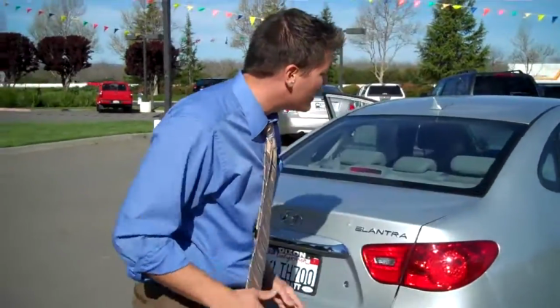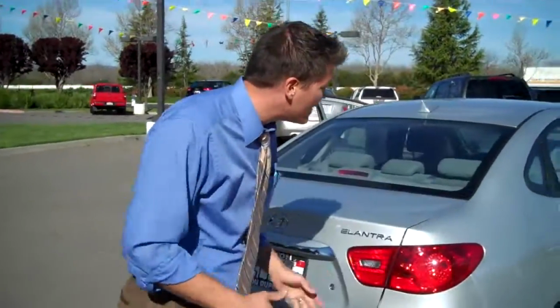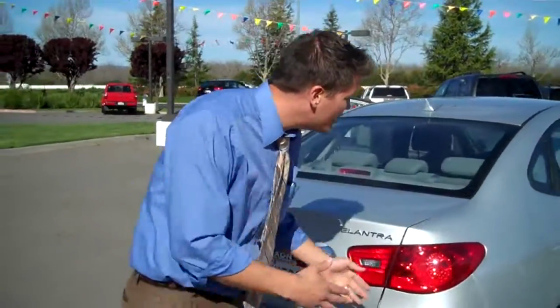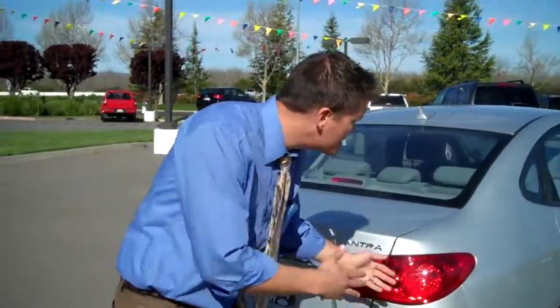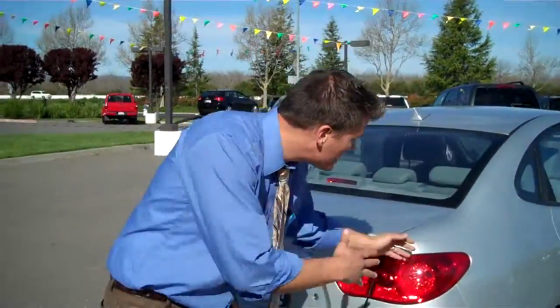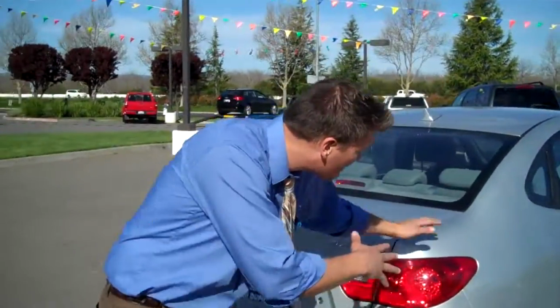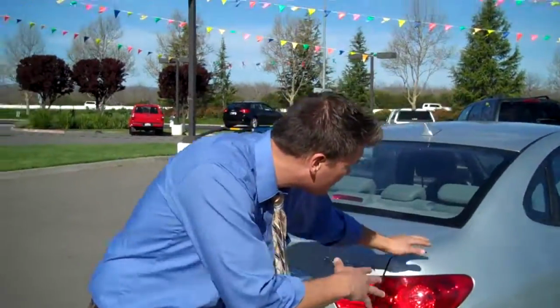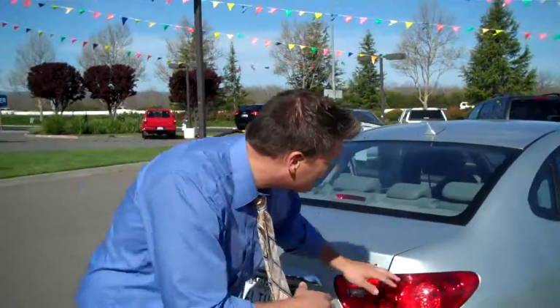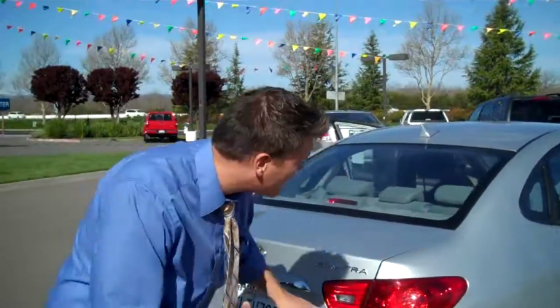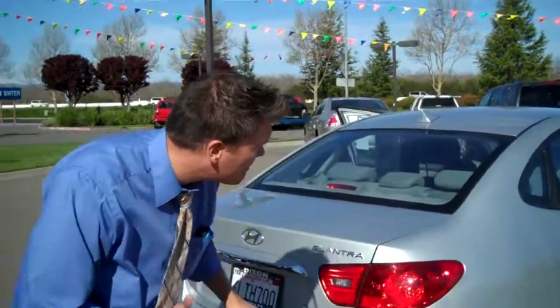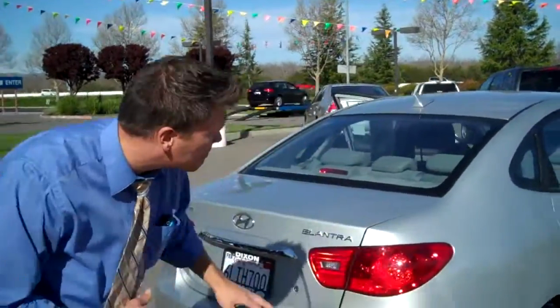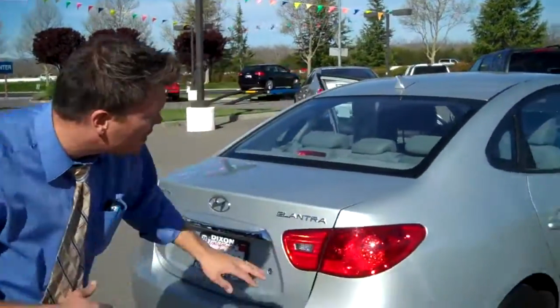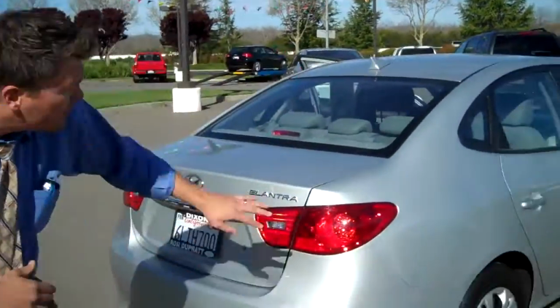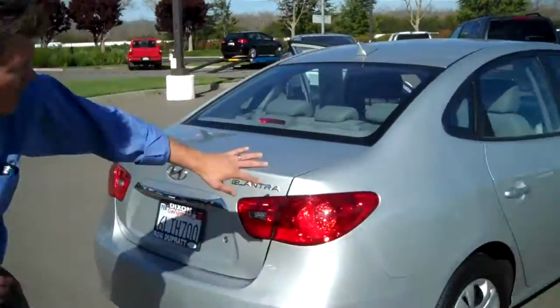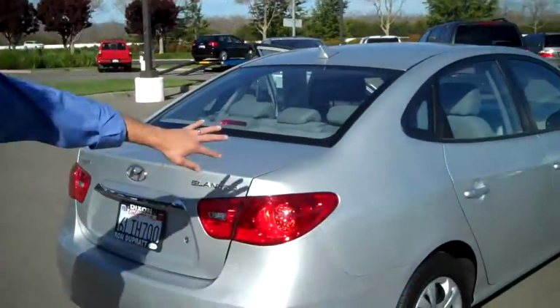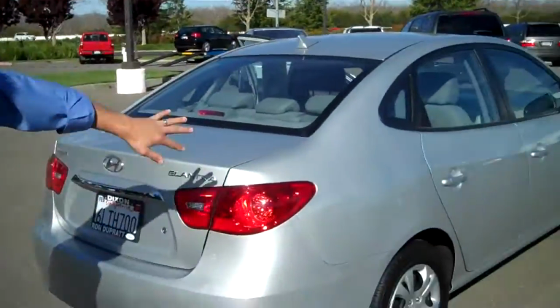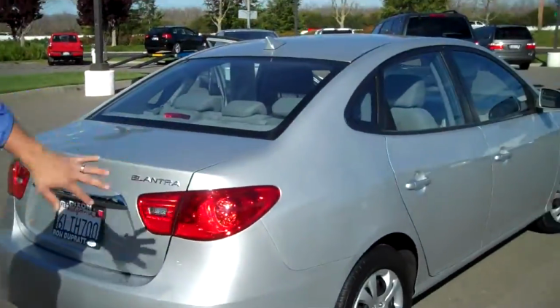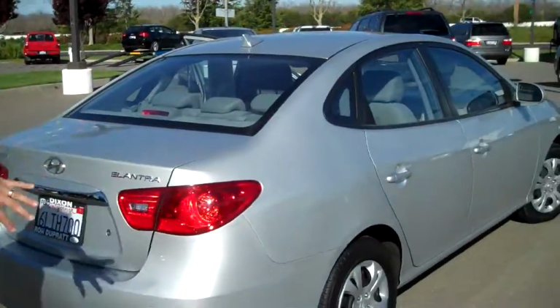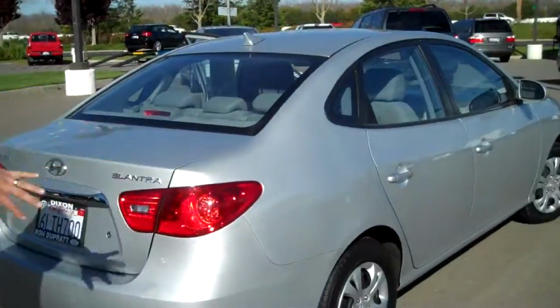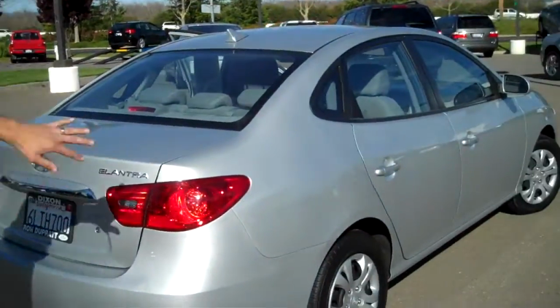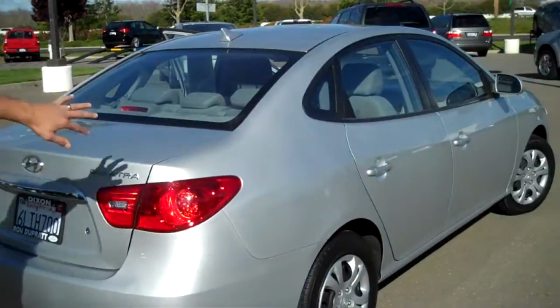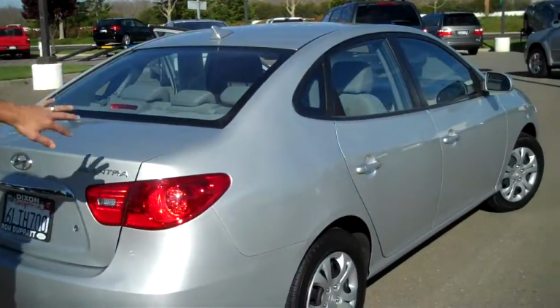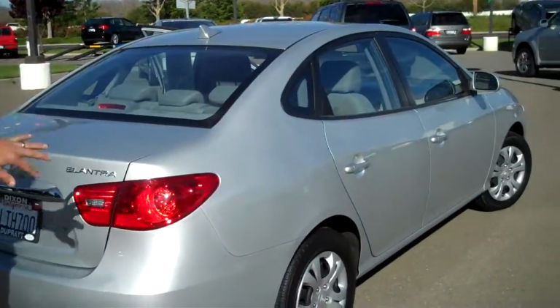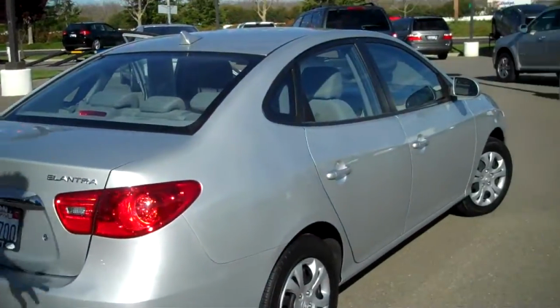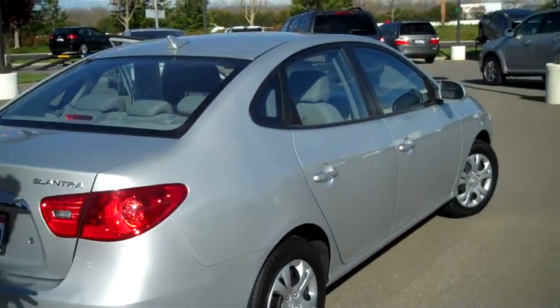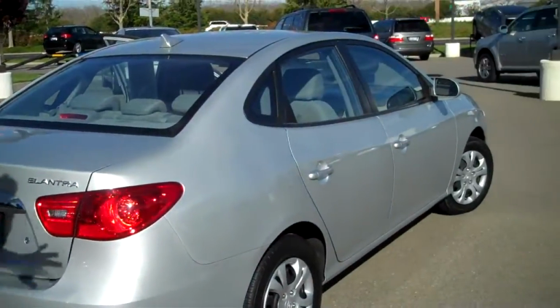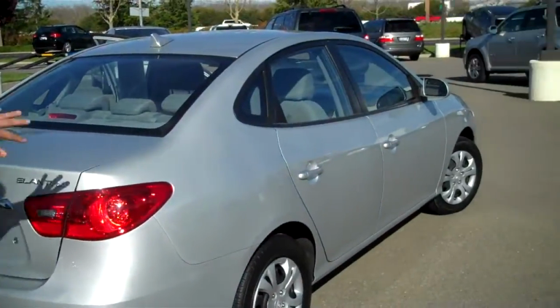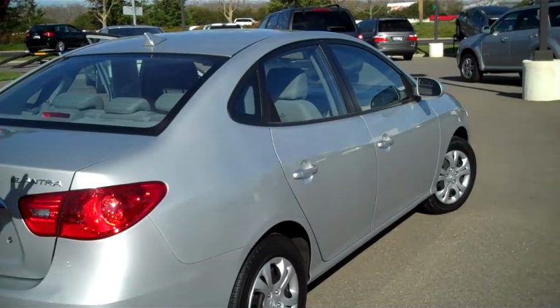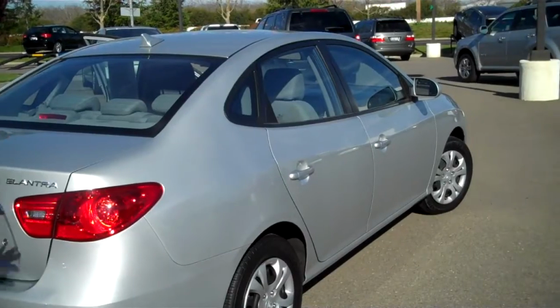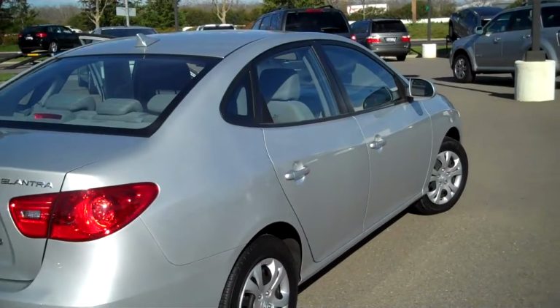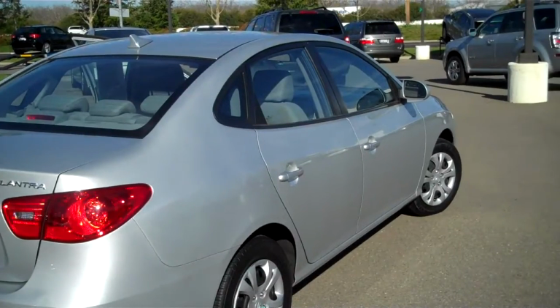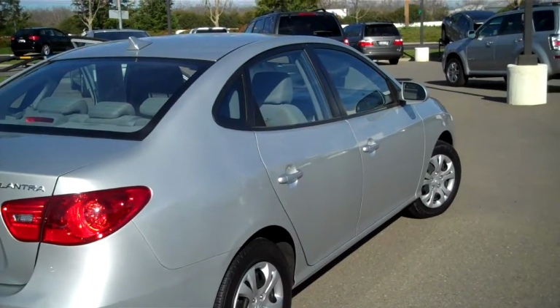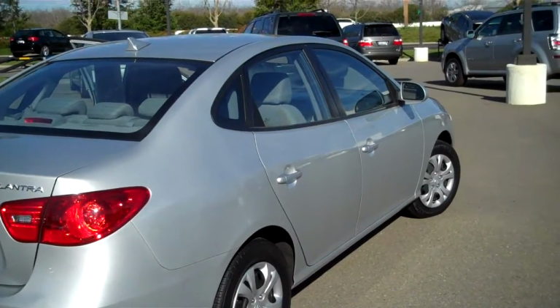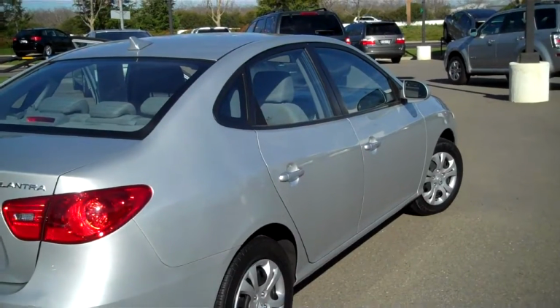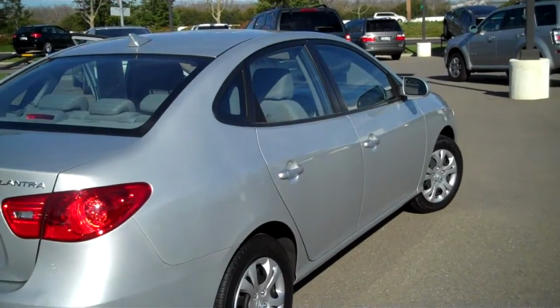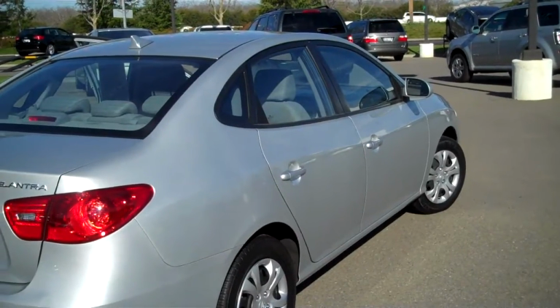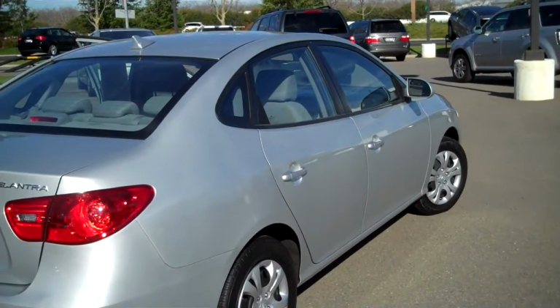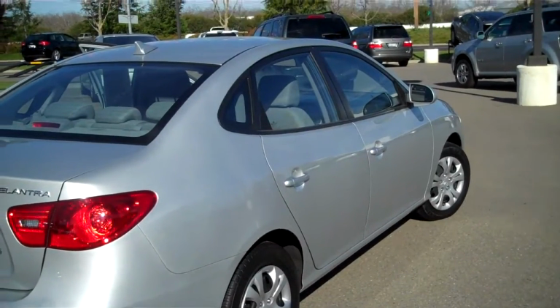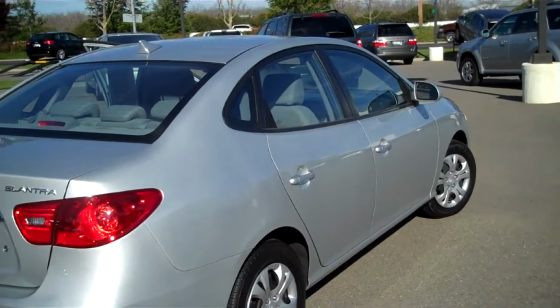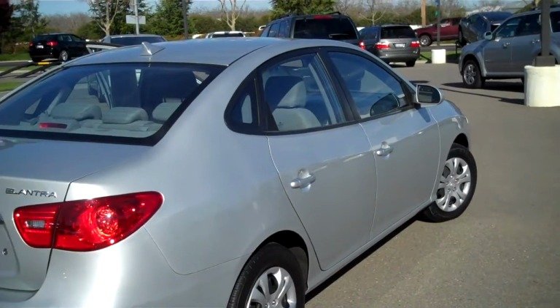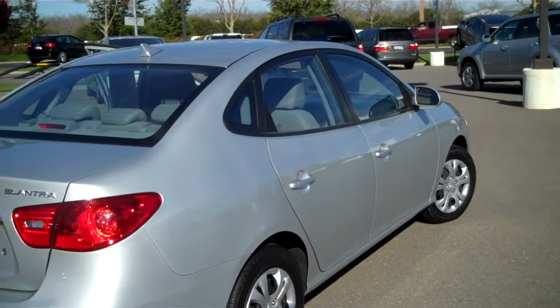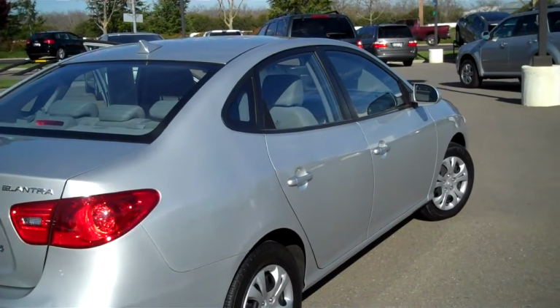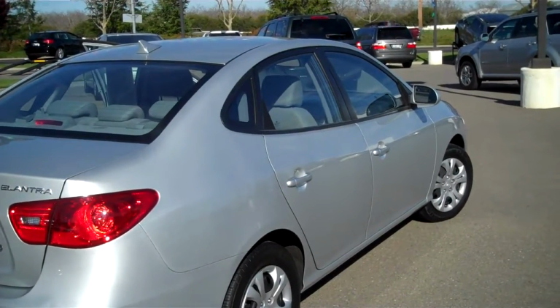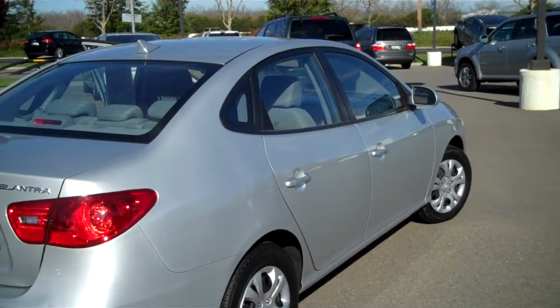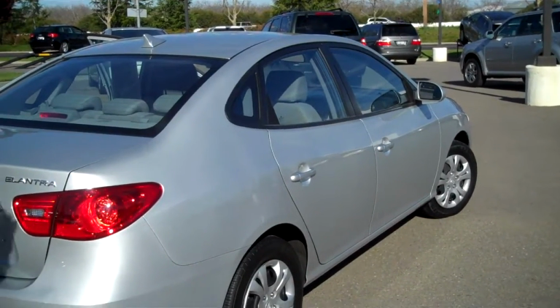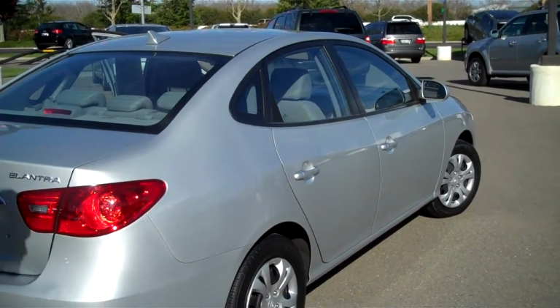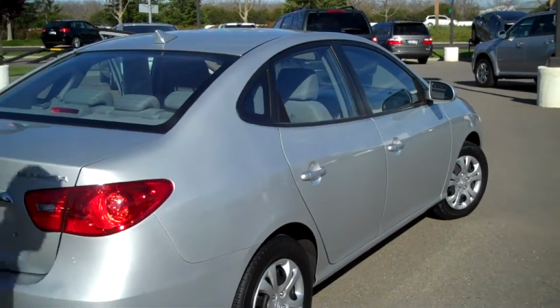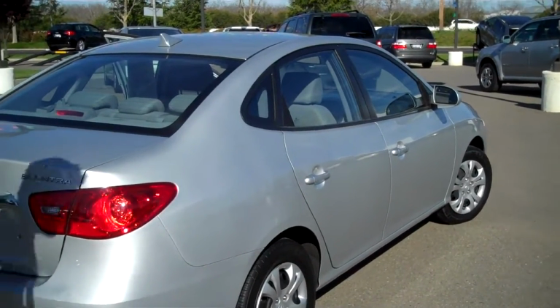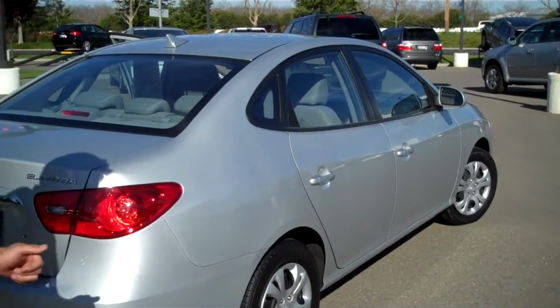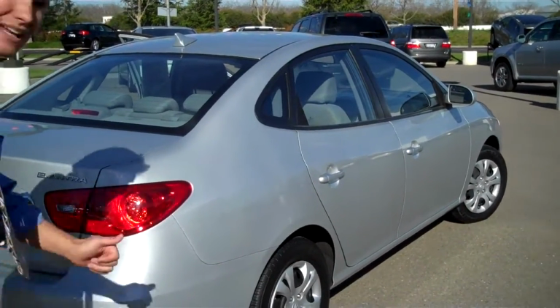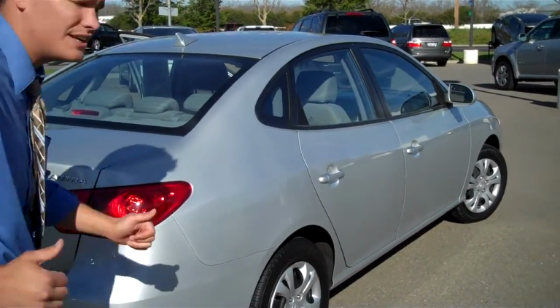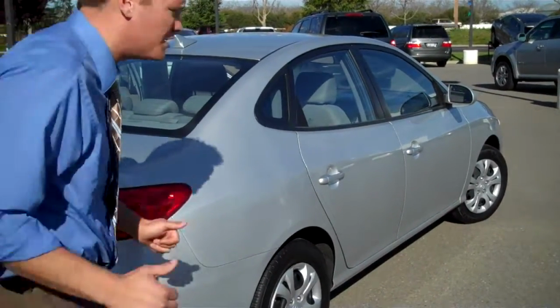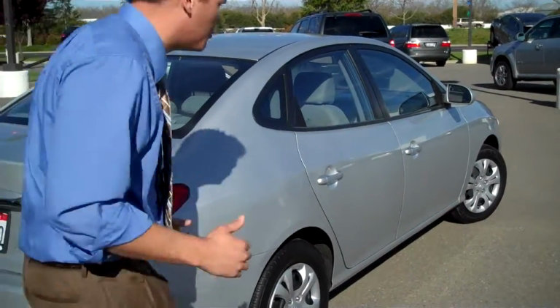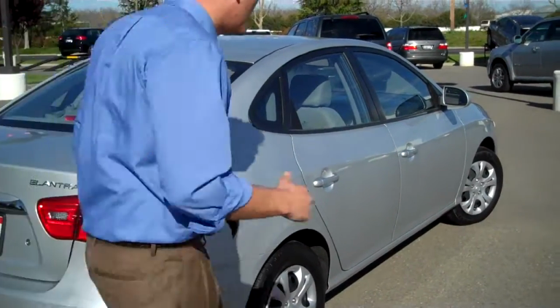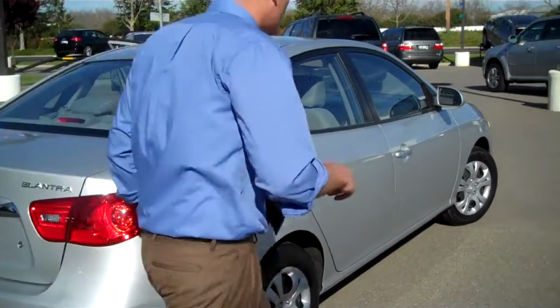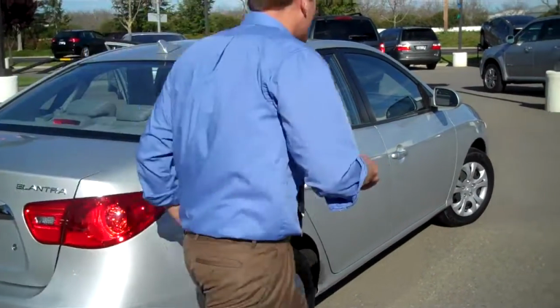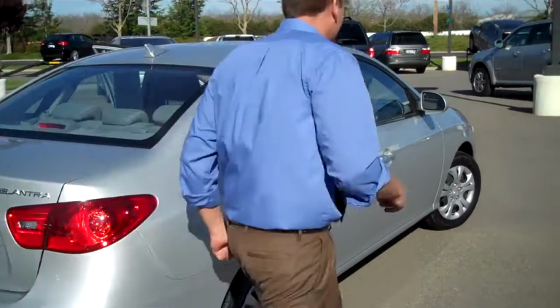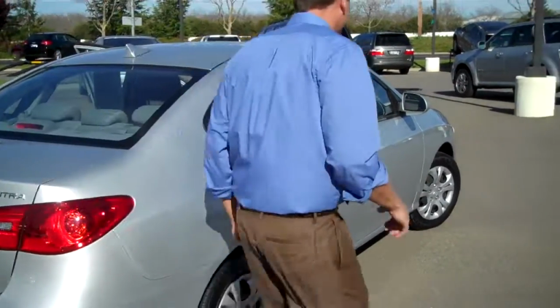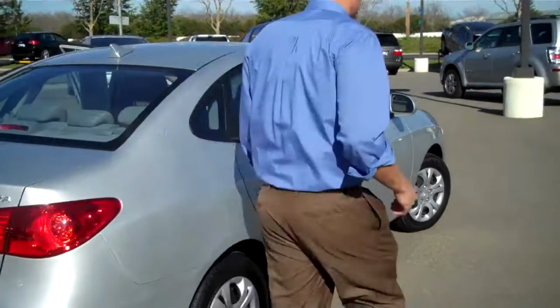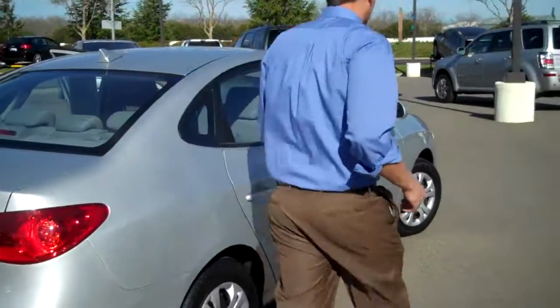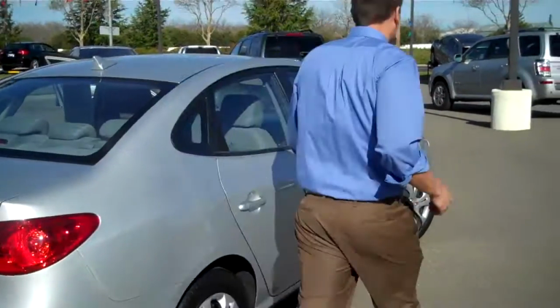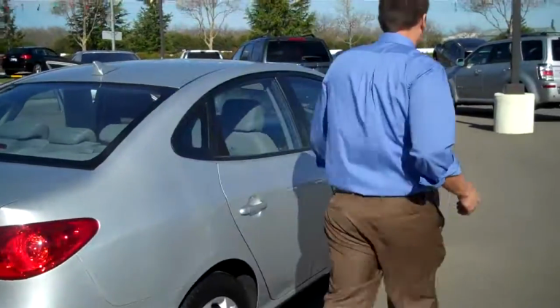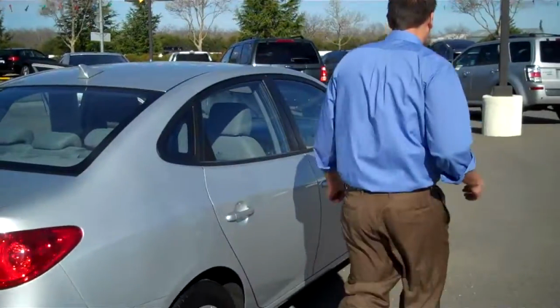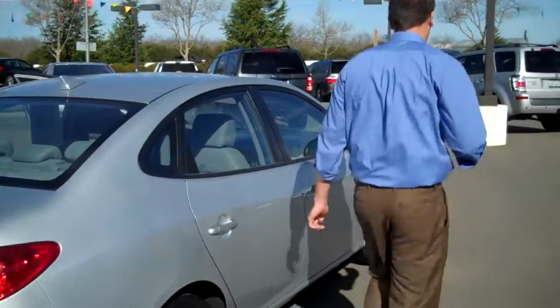Check out the side profile — no dents, no scrapes, nothing. This thing is a beautiful car, like new. This thing is clean.